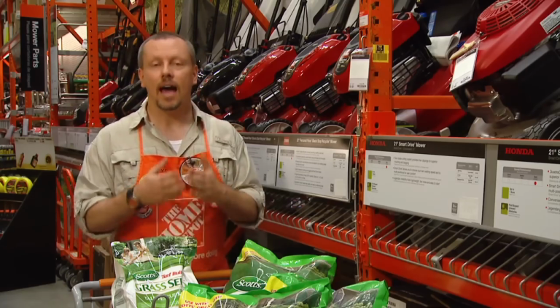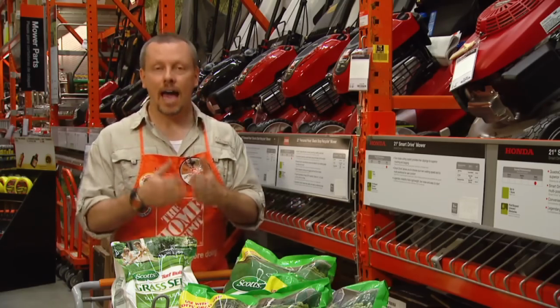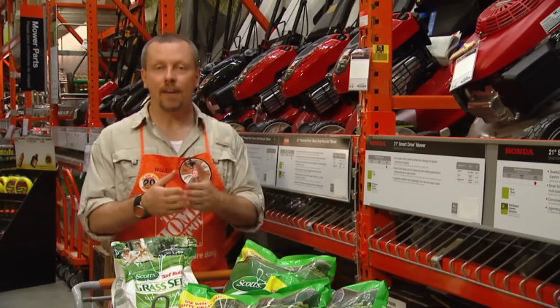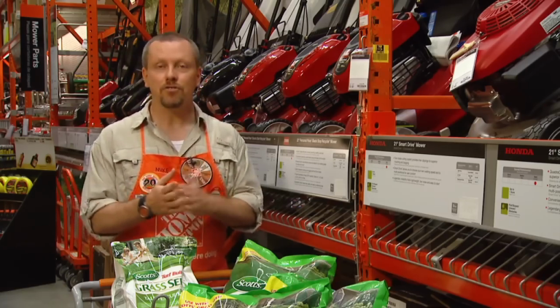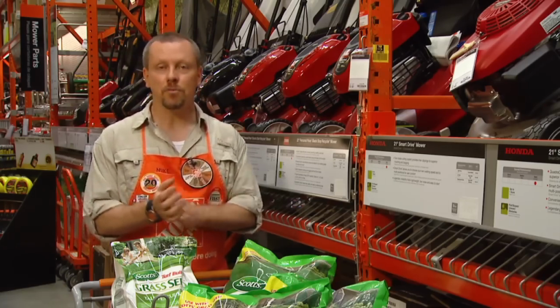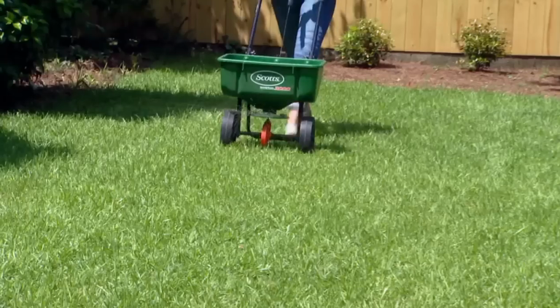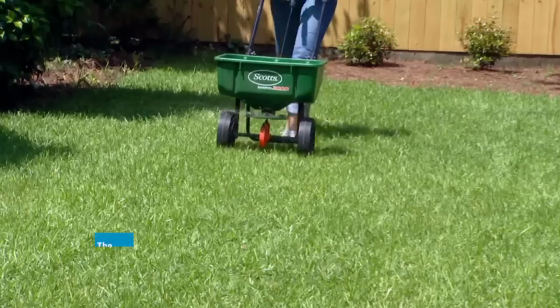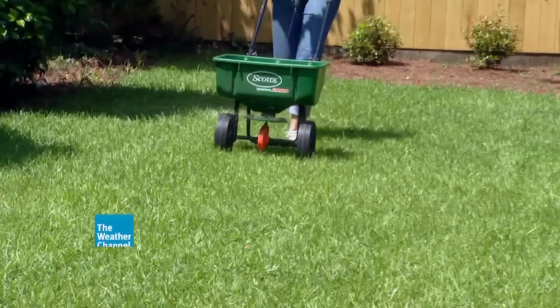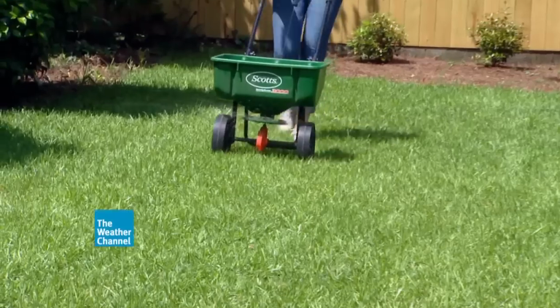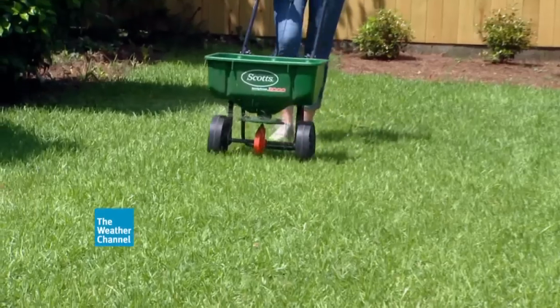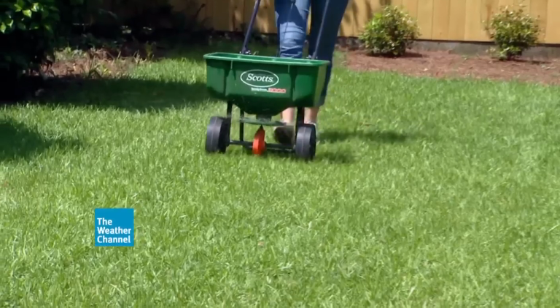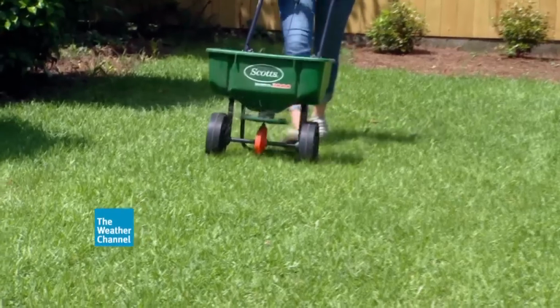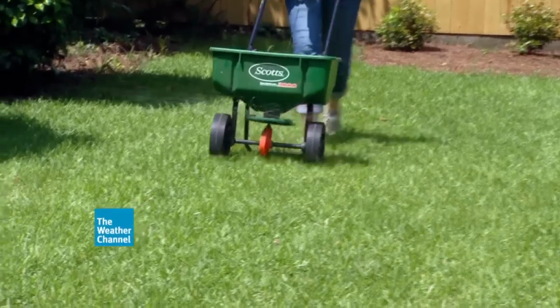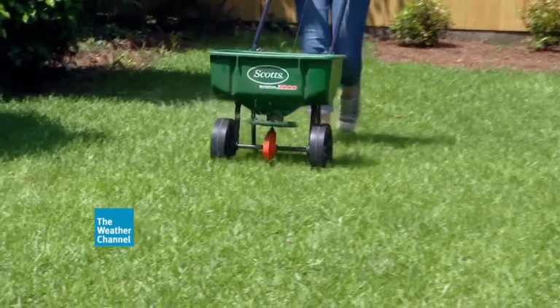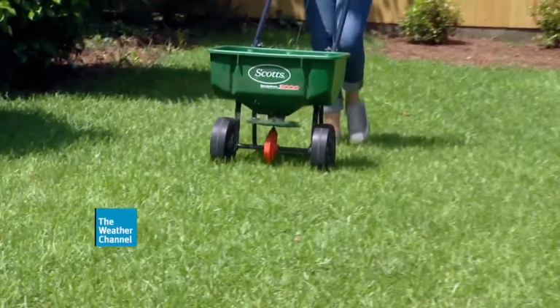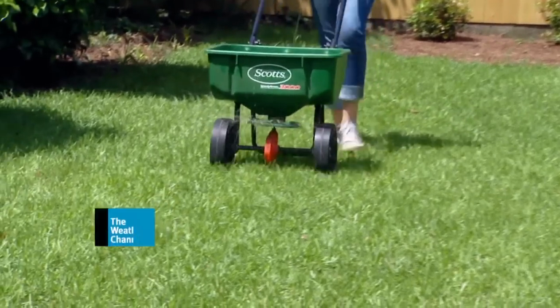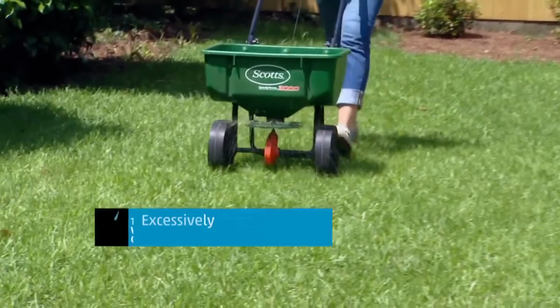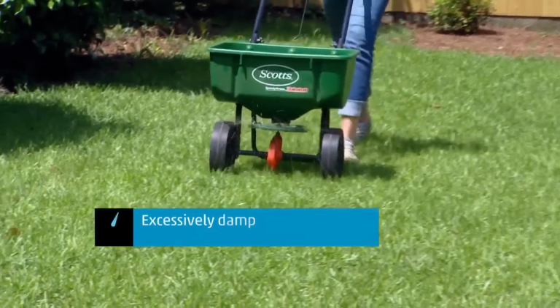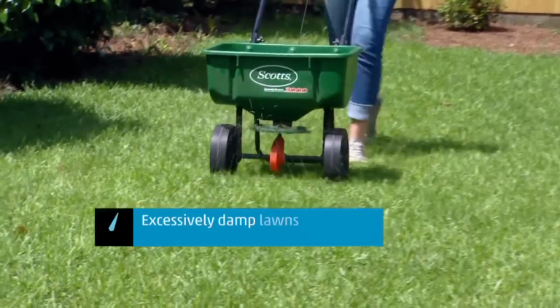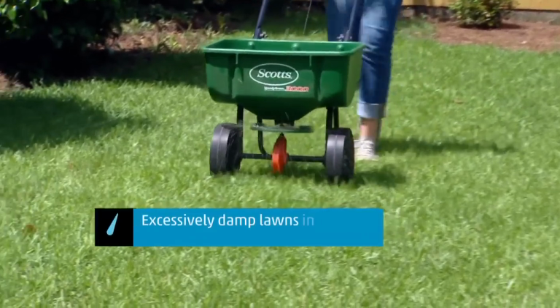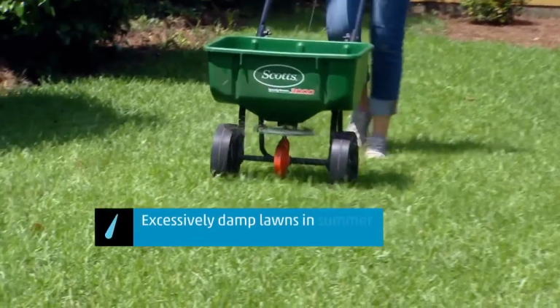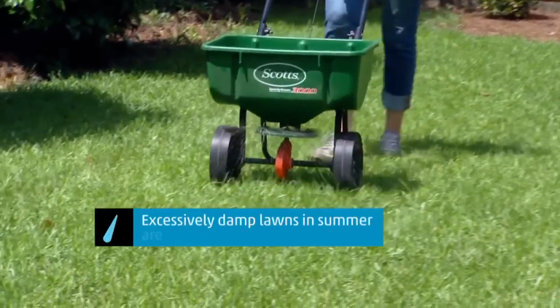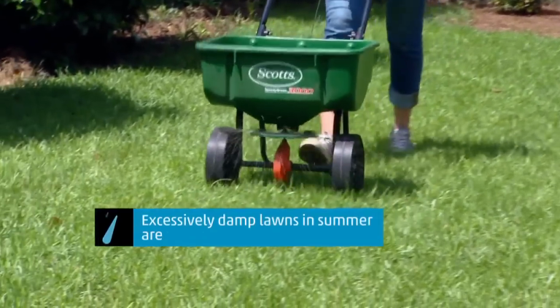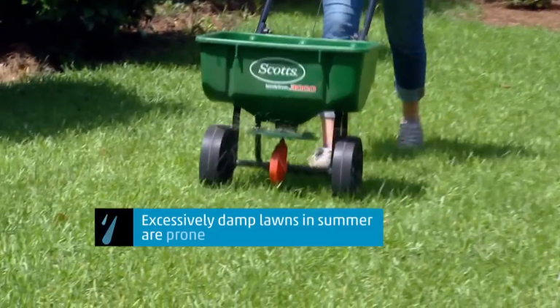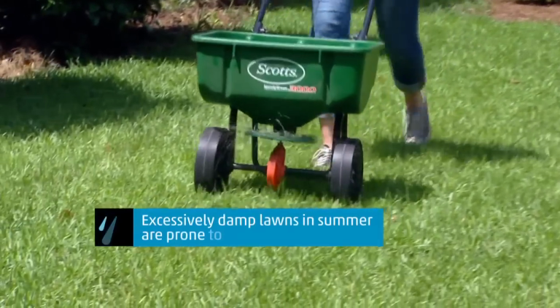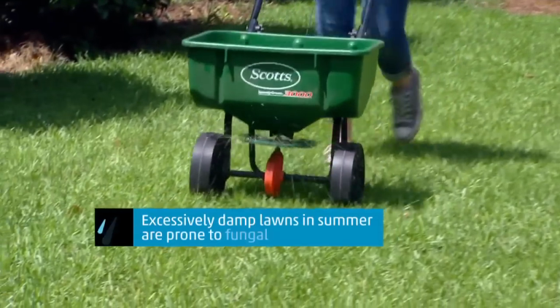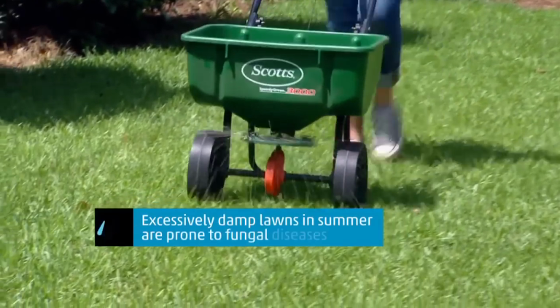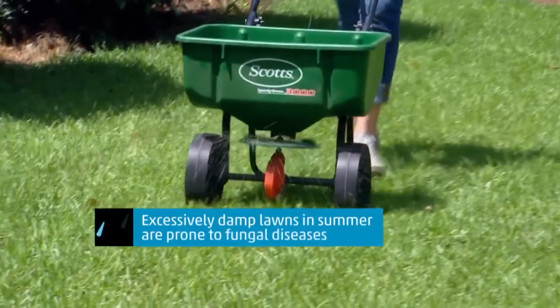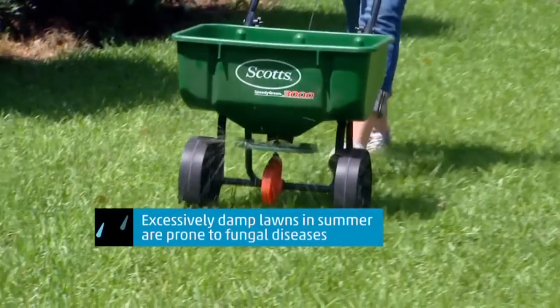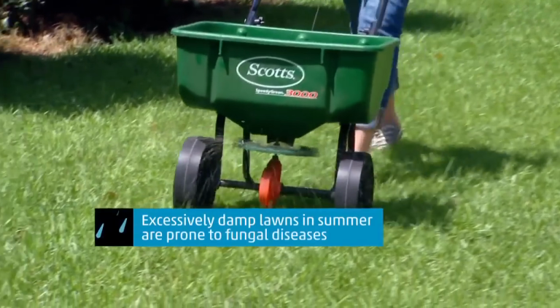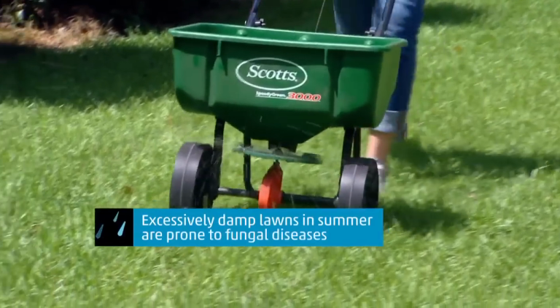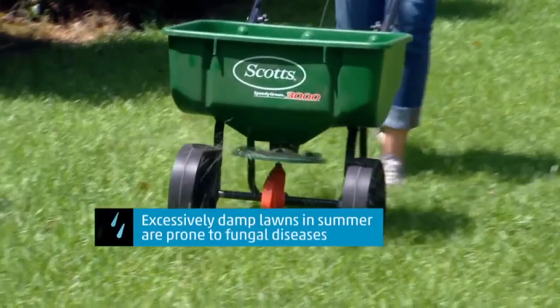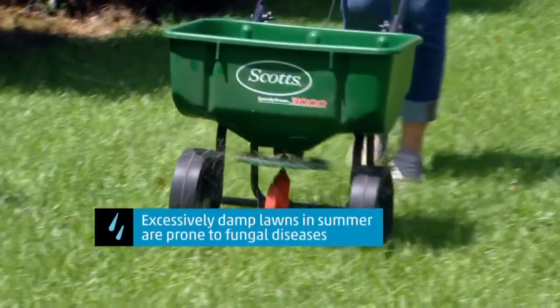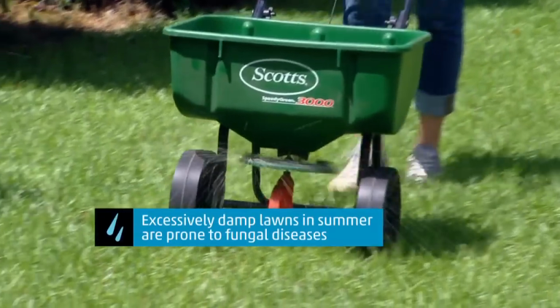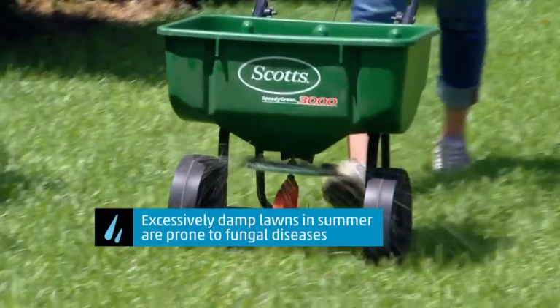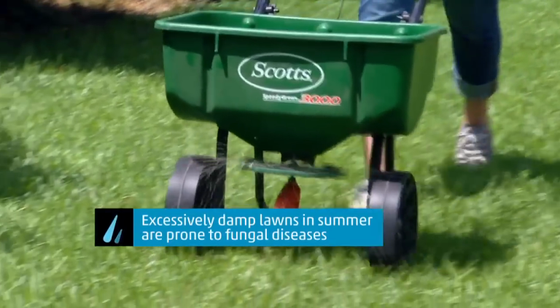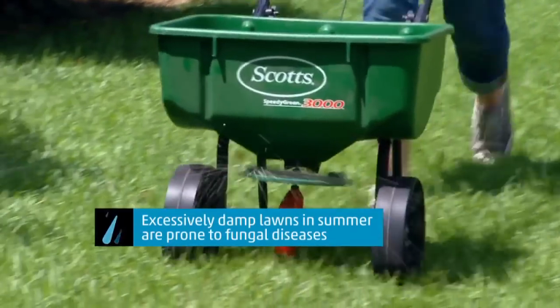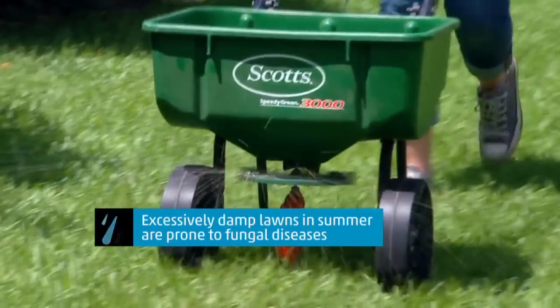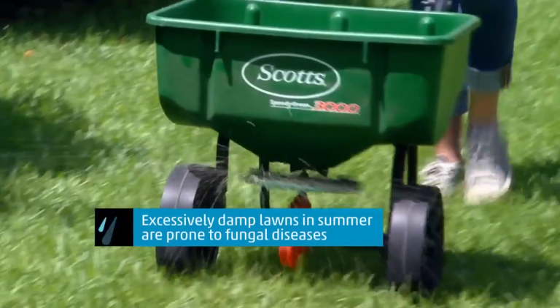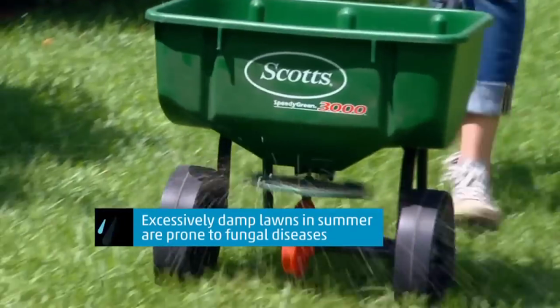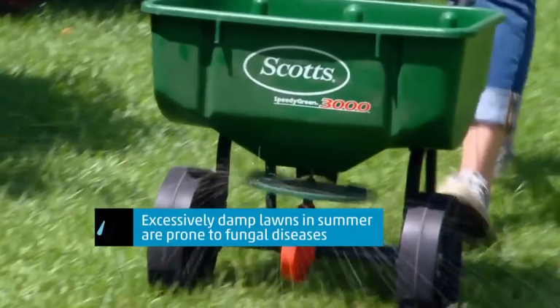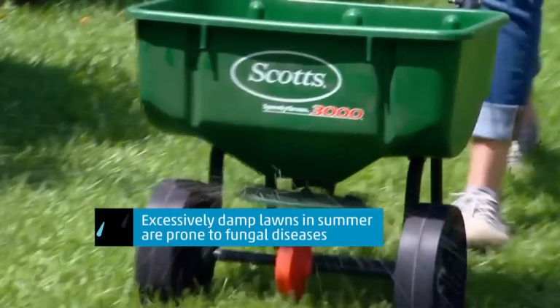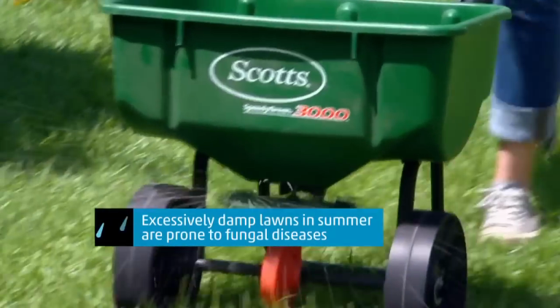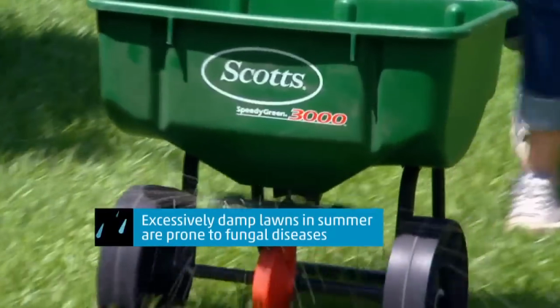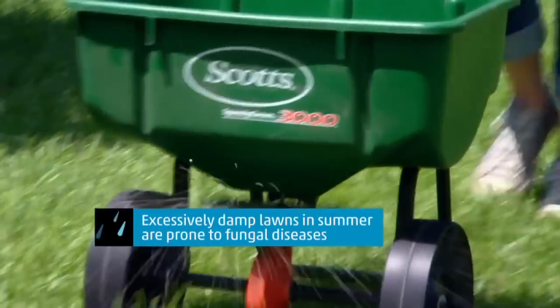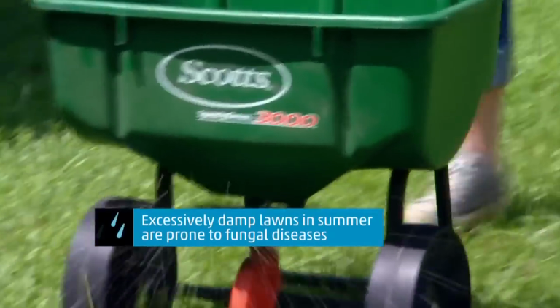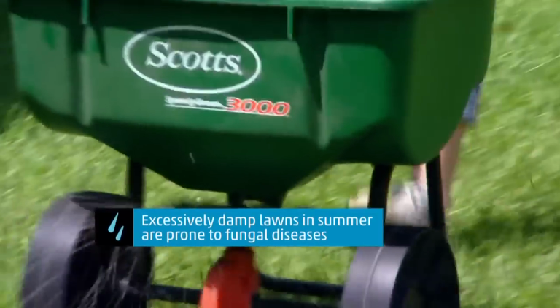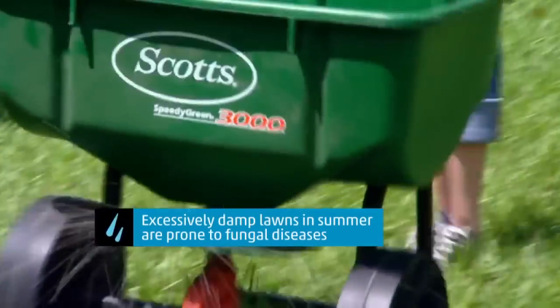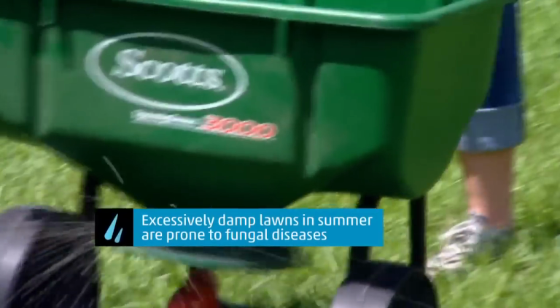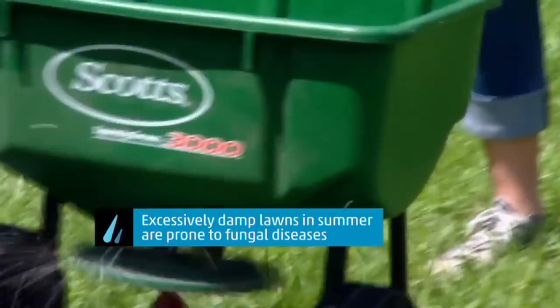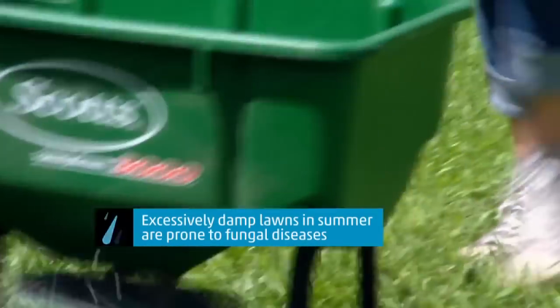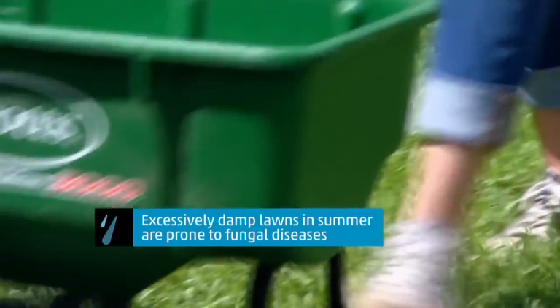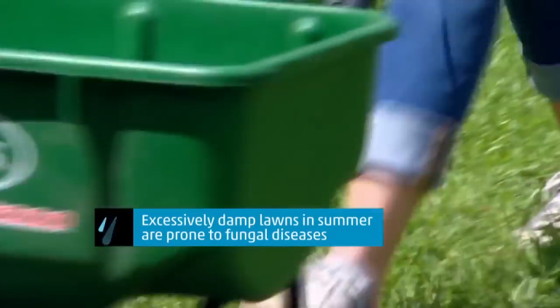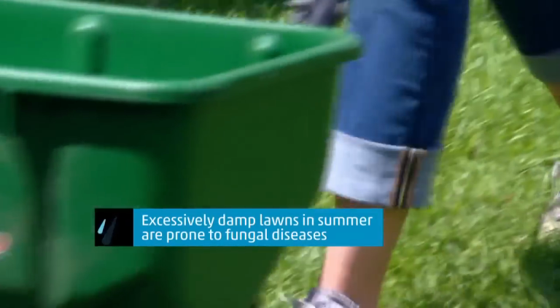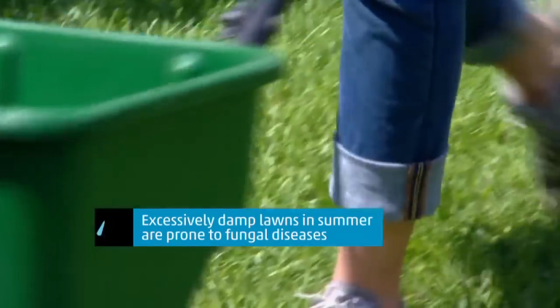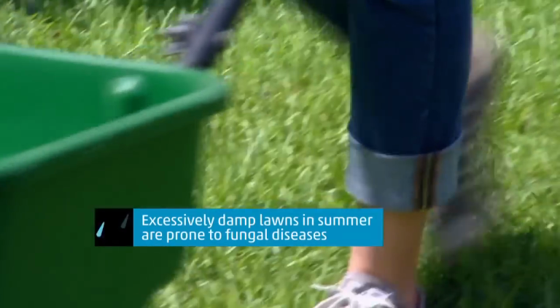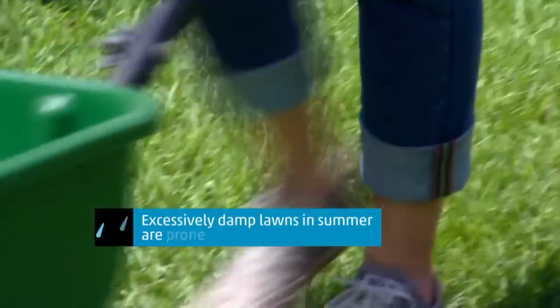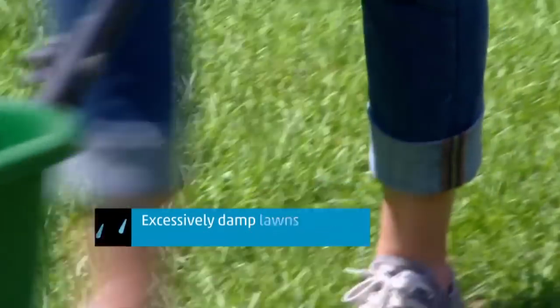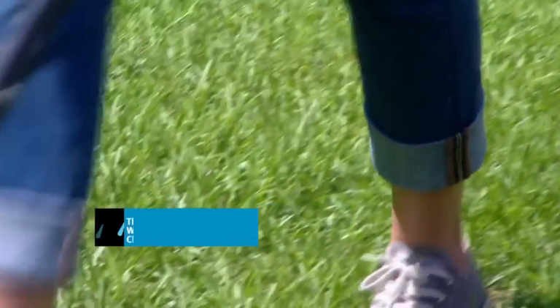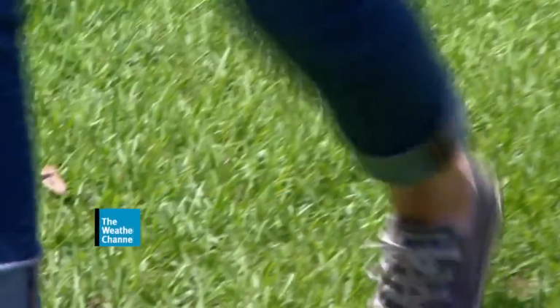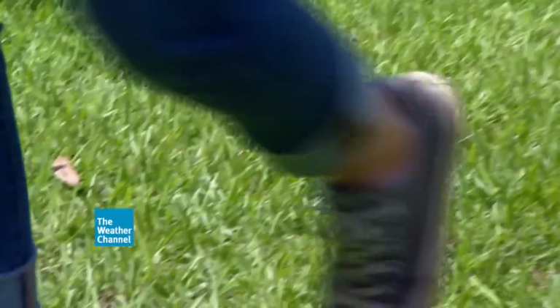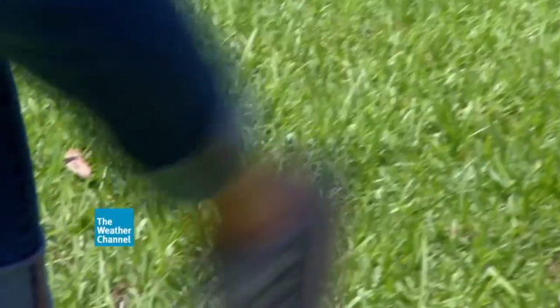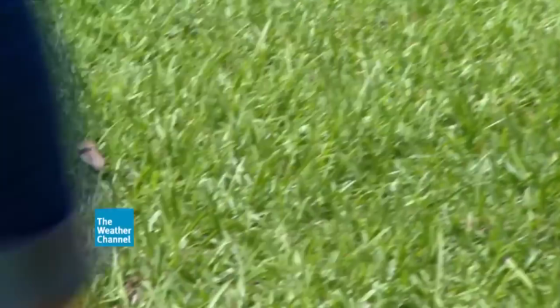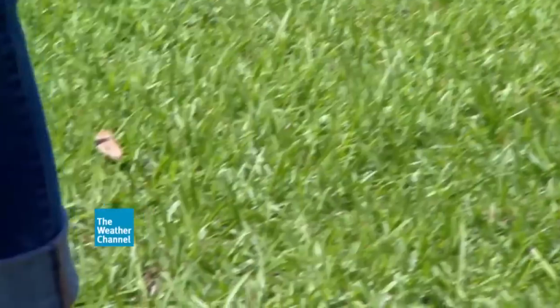After mulching, a fall fertilizer will help break down the mulch and give the lawn the nutrients it needs to store up for spring greening.